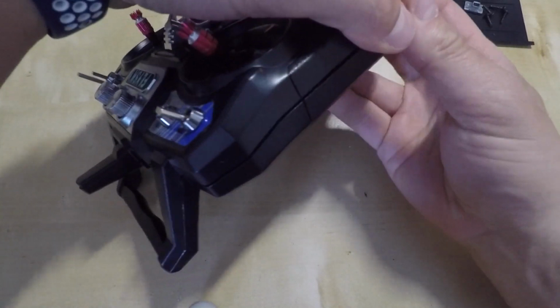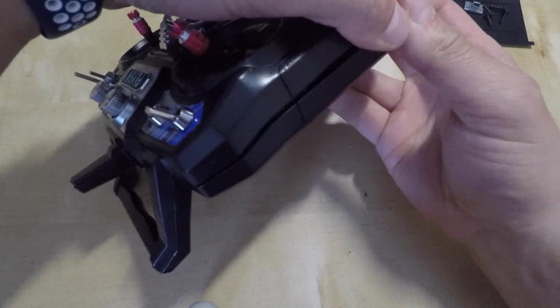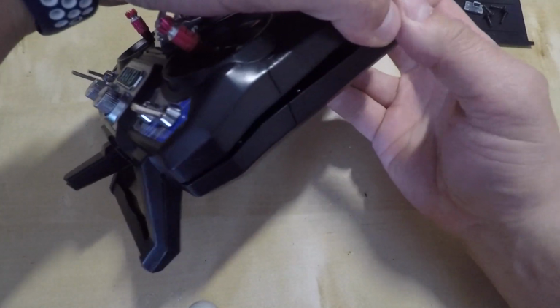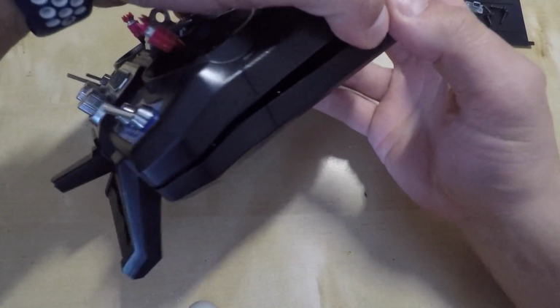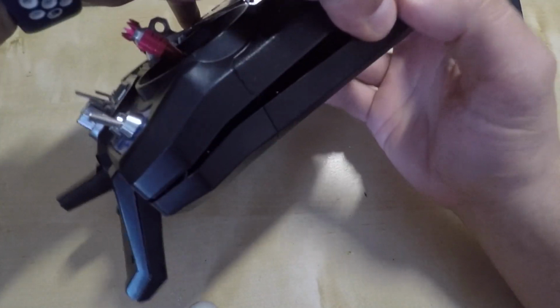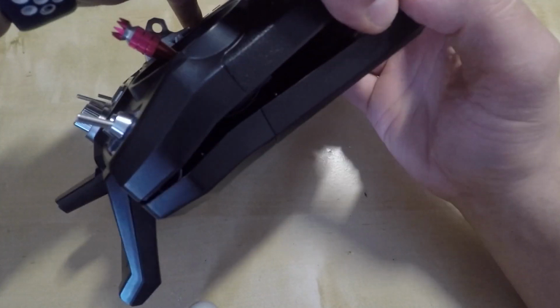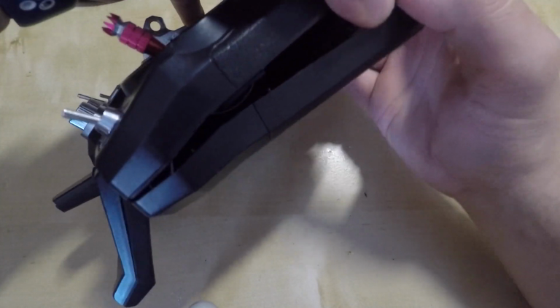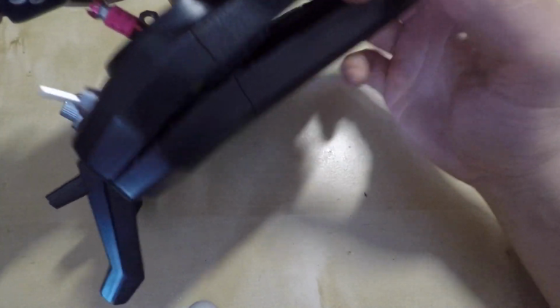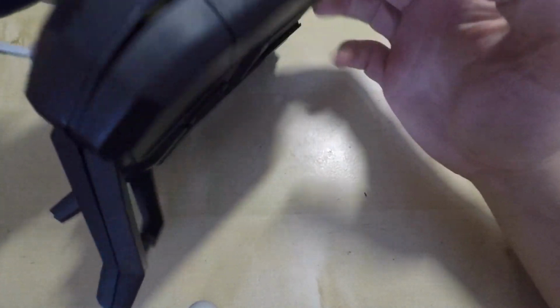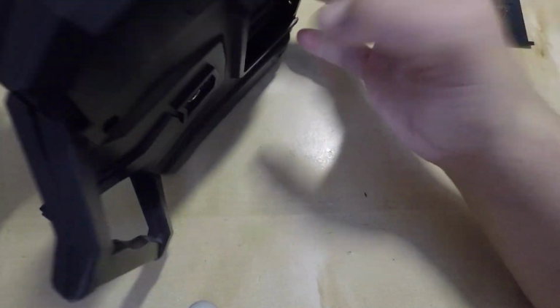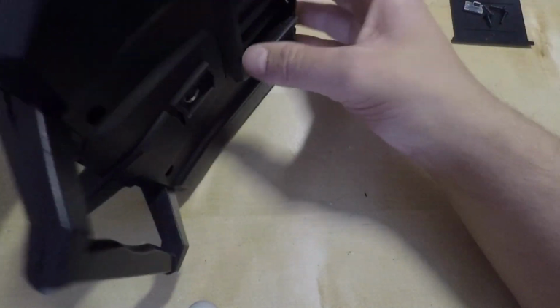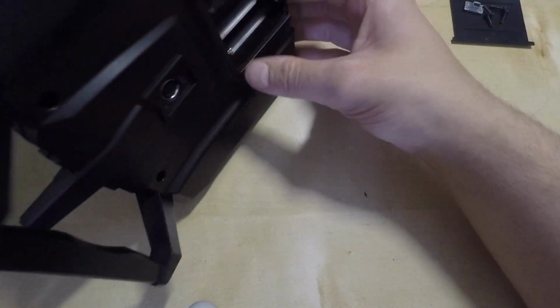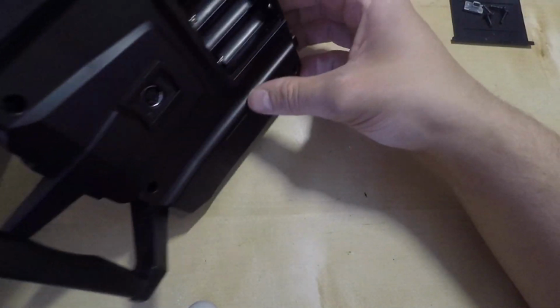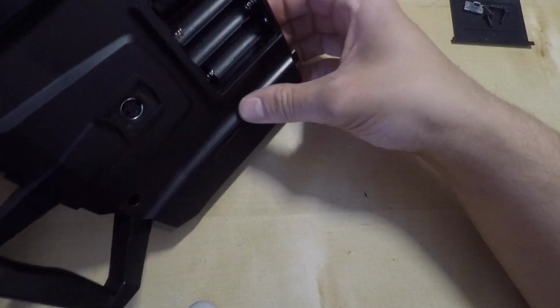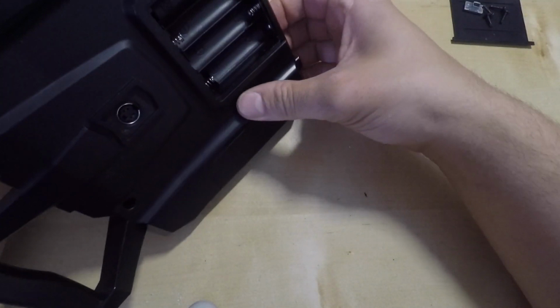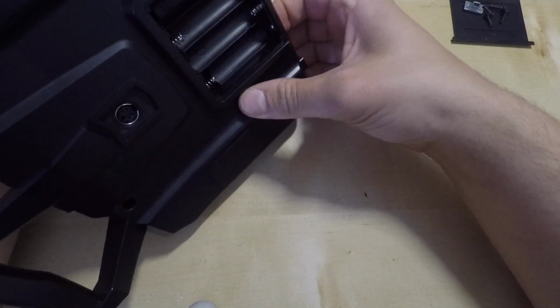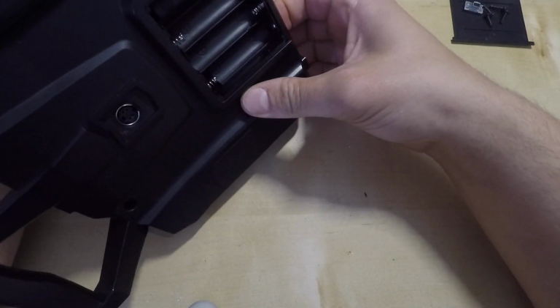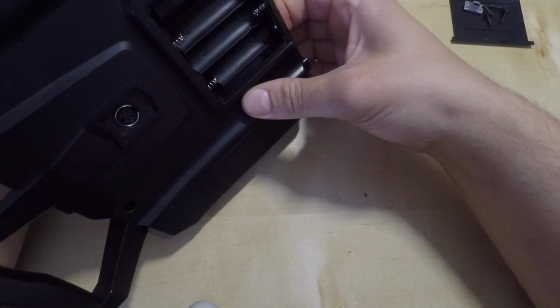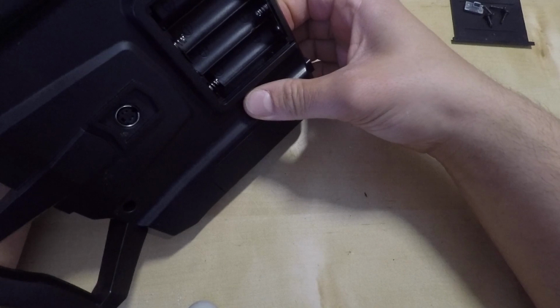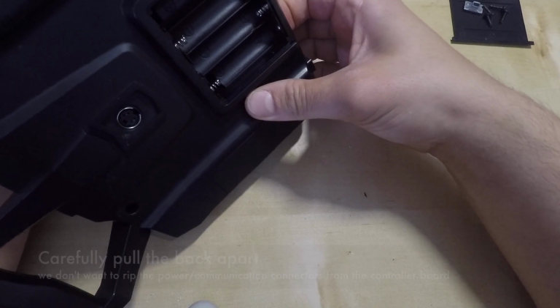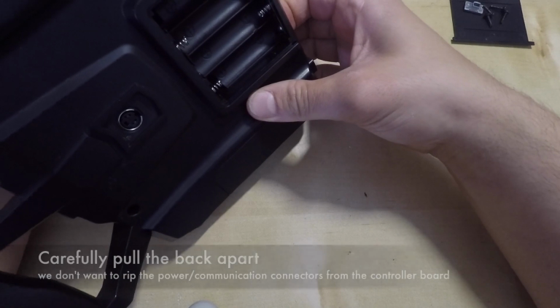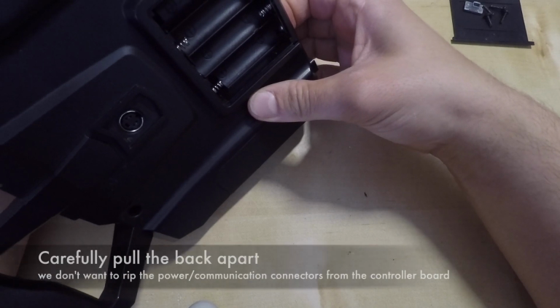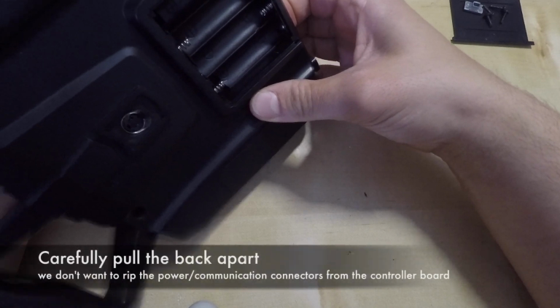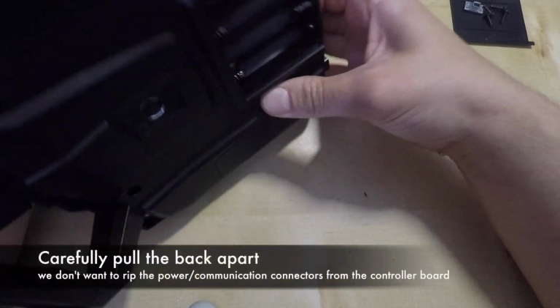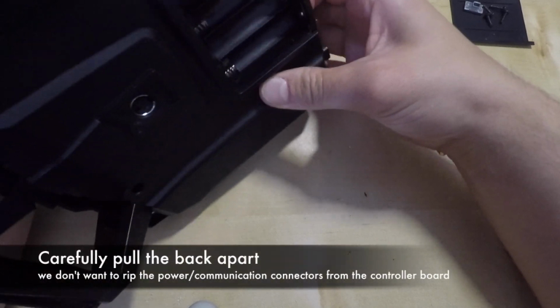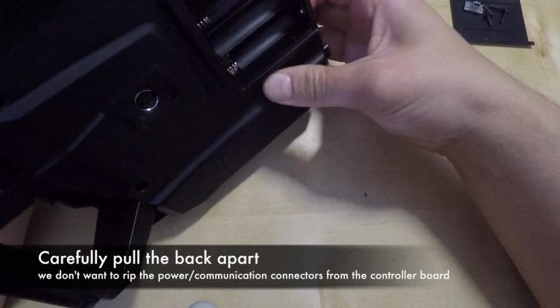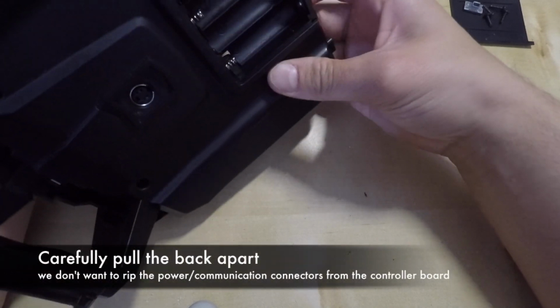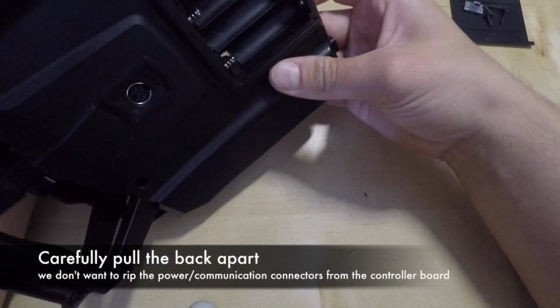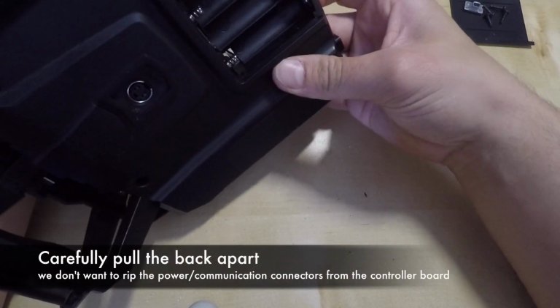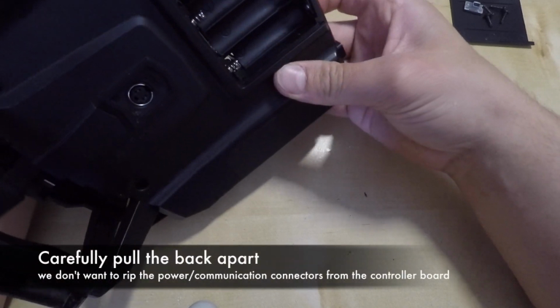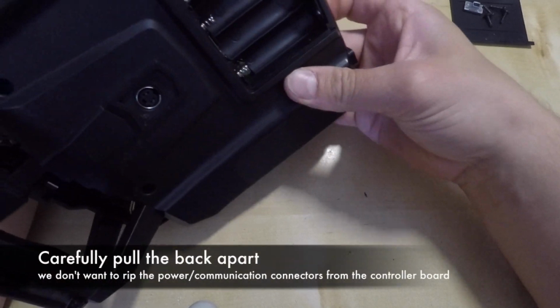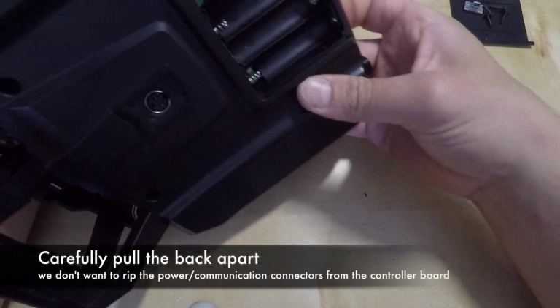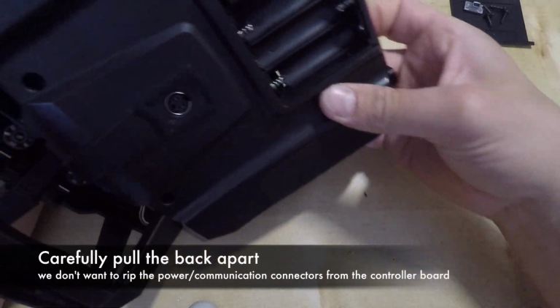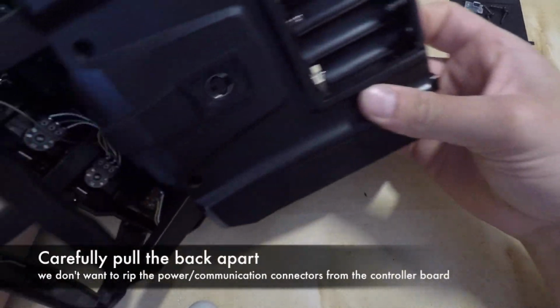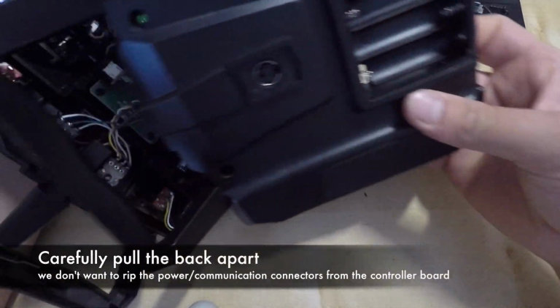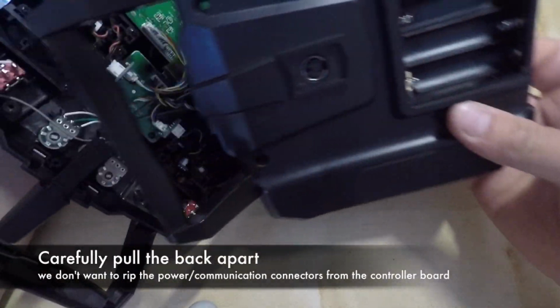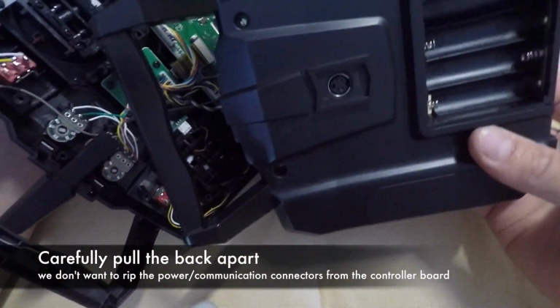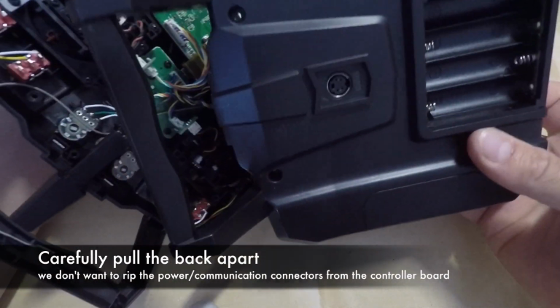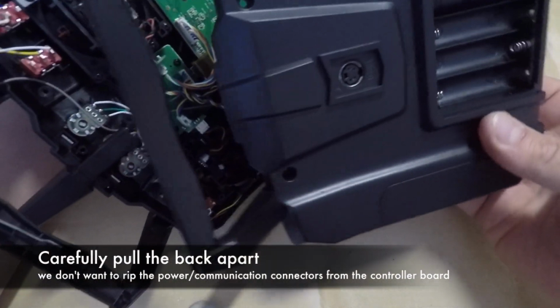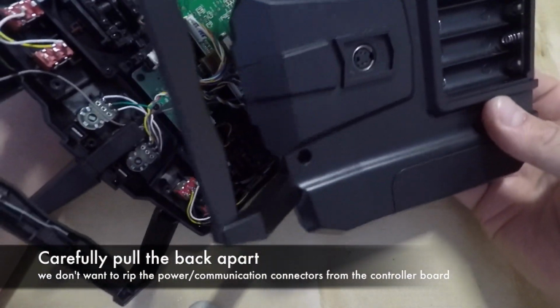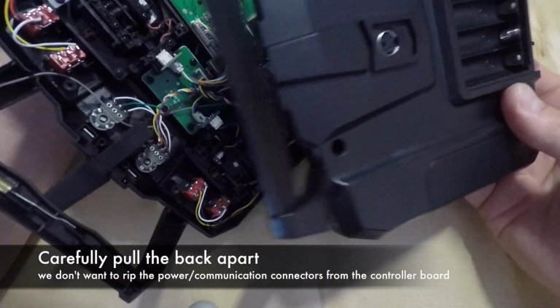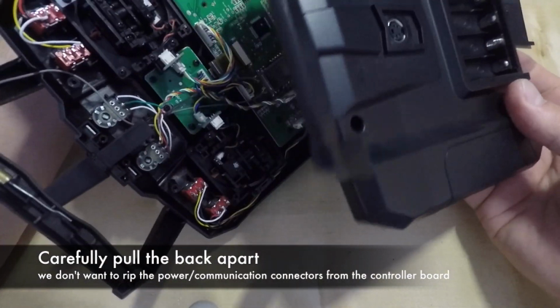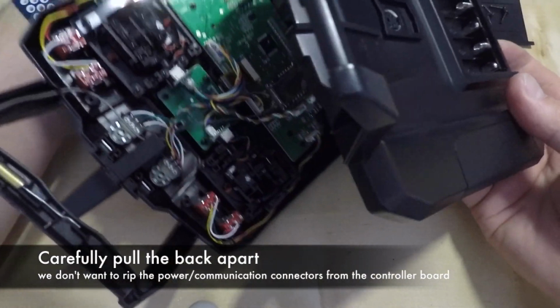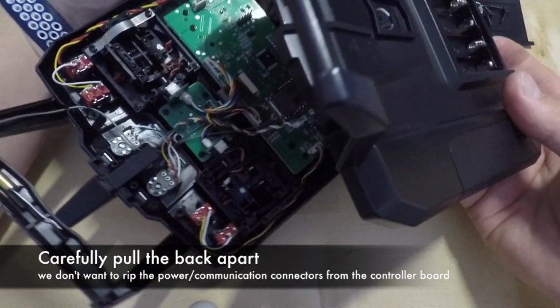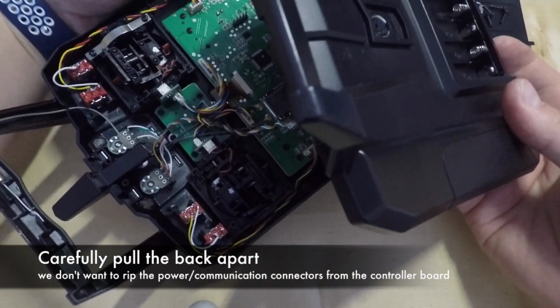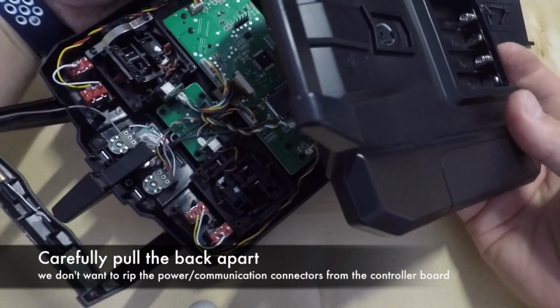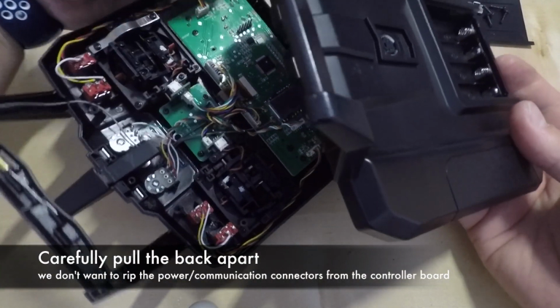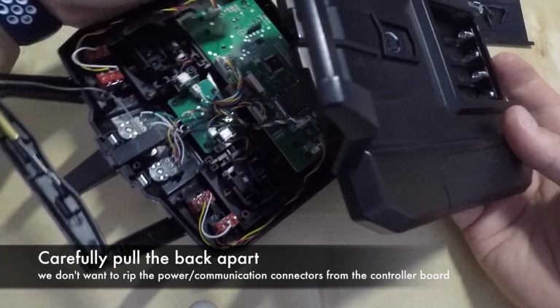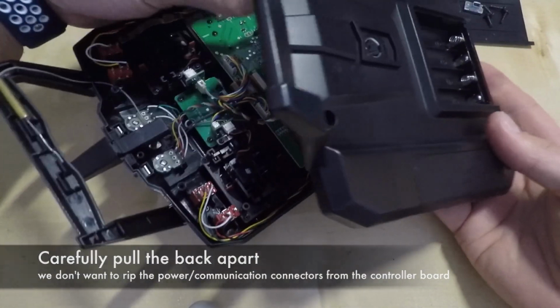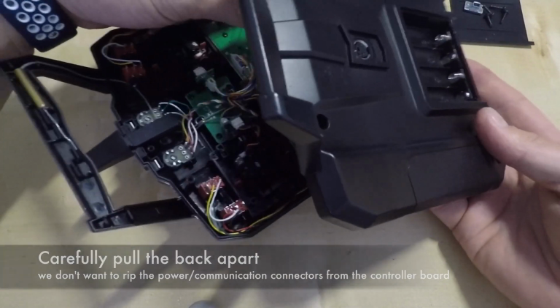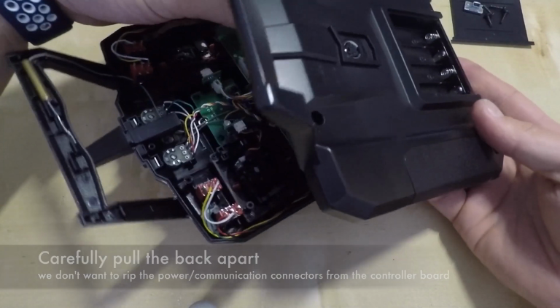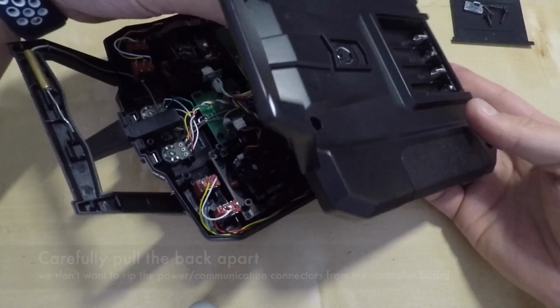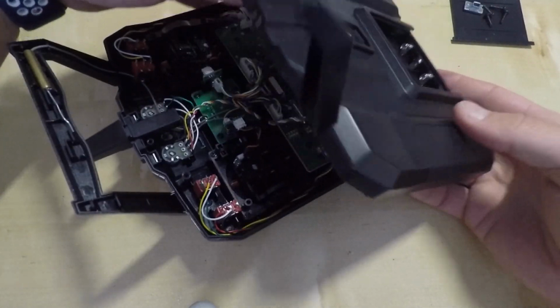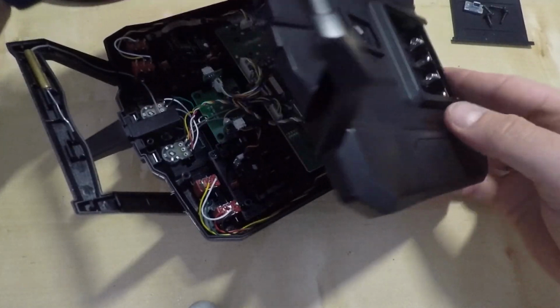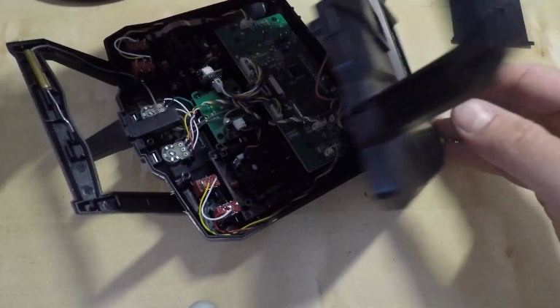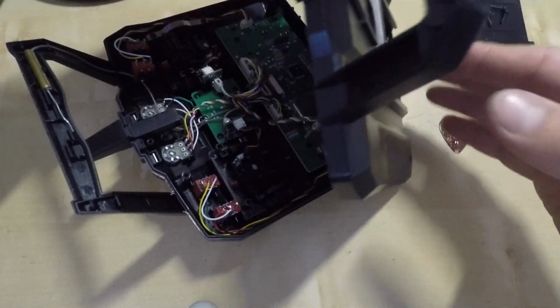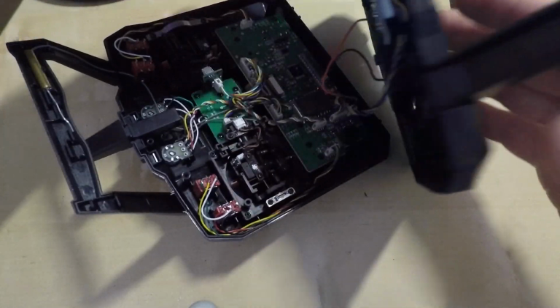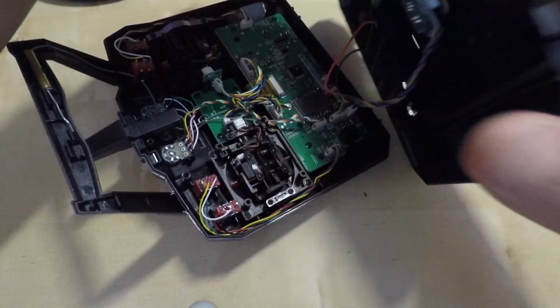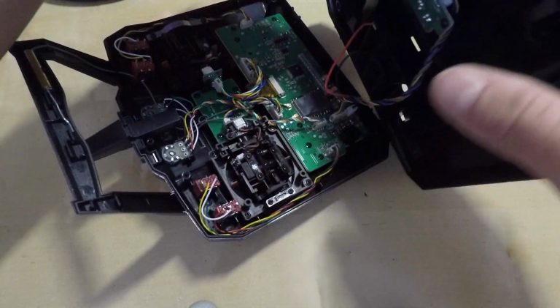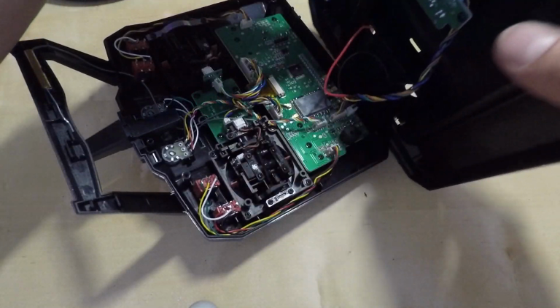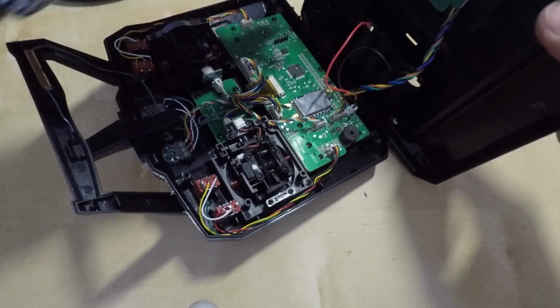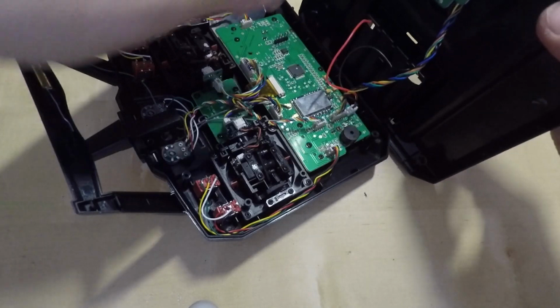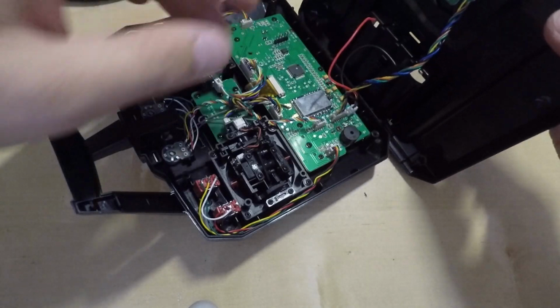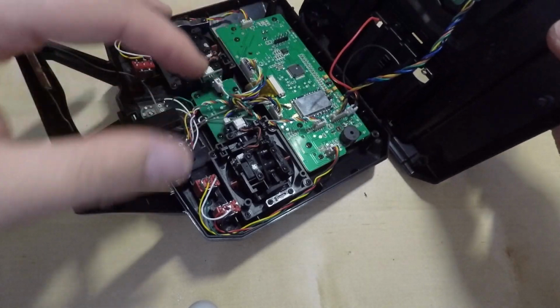As you do the last push to open up the transmitter, be really careful because you have two wires connected to the board — one for the COM port and one for the batteries.